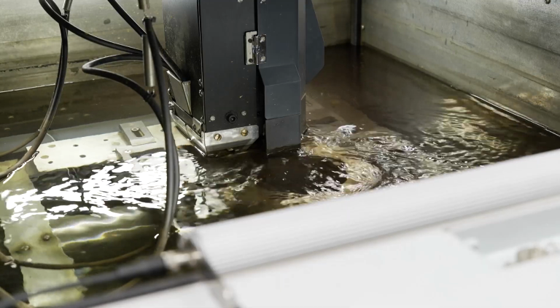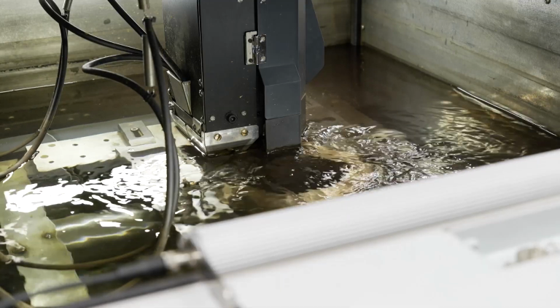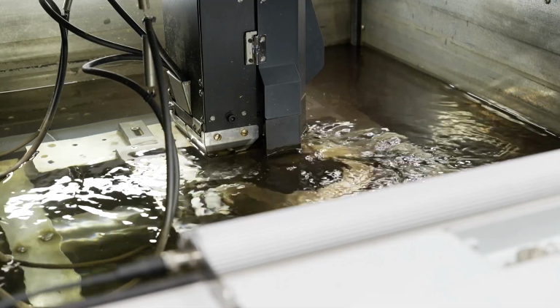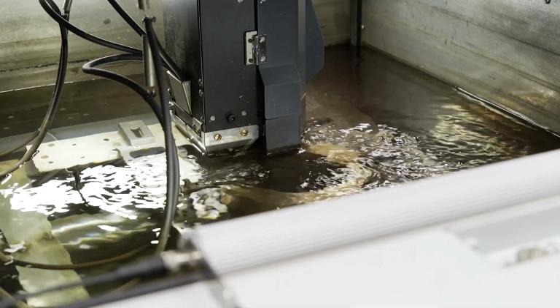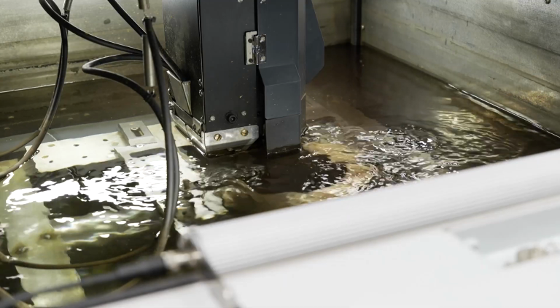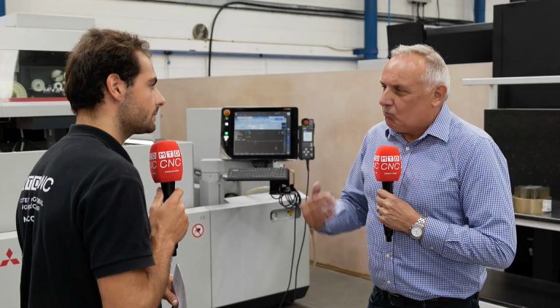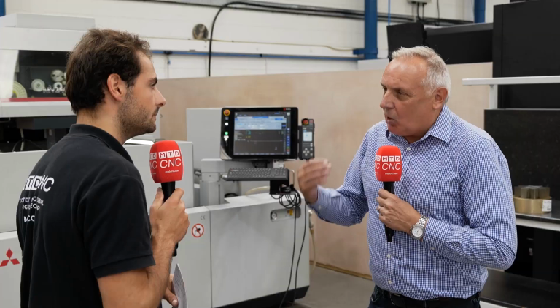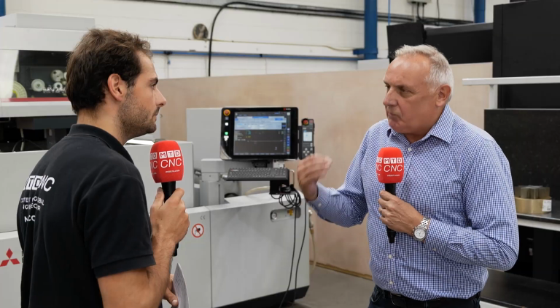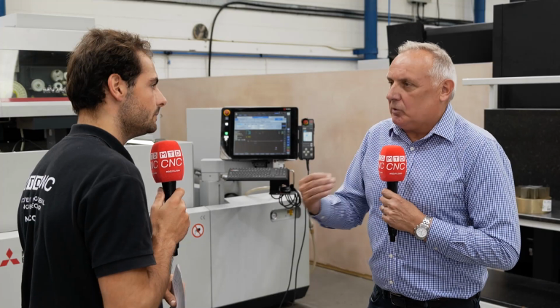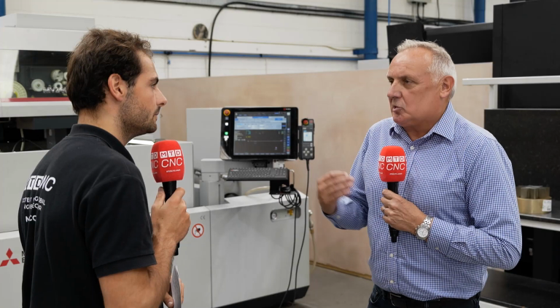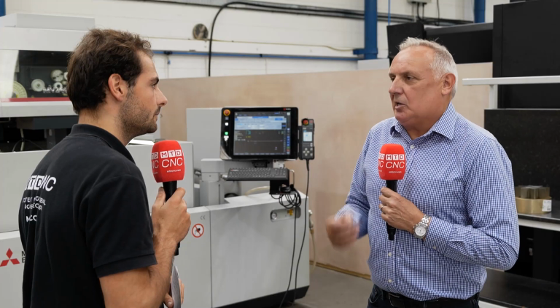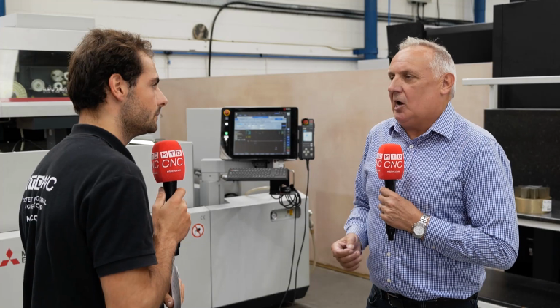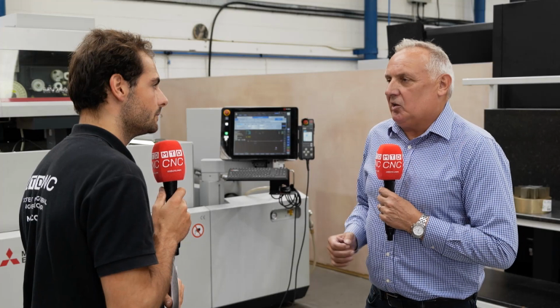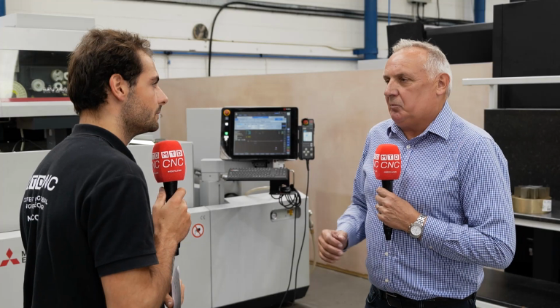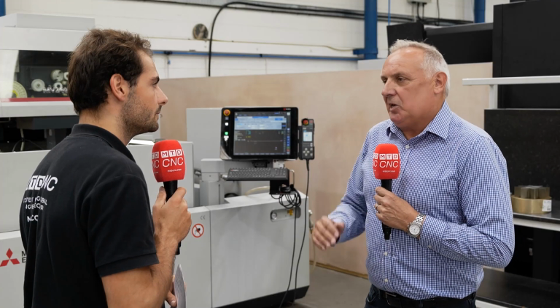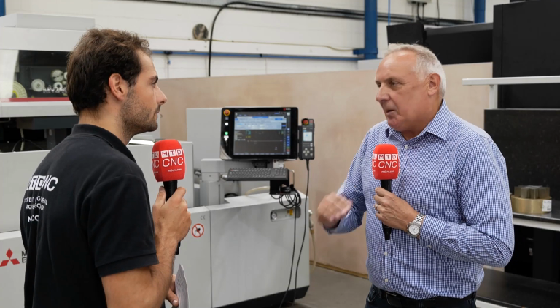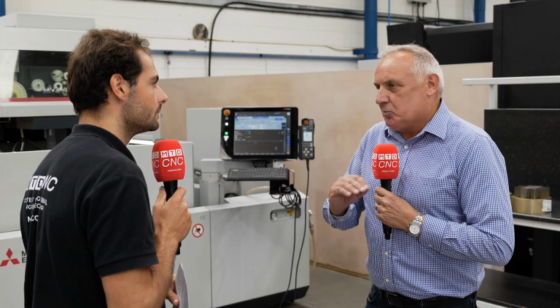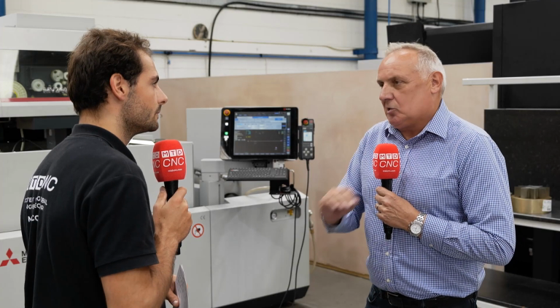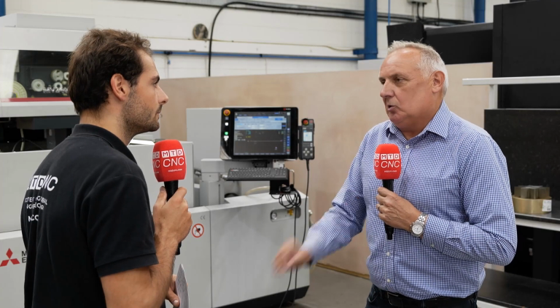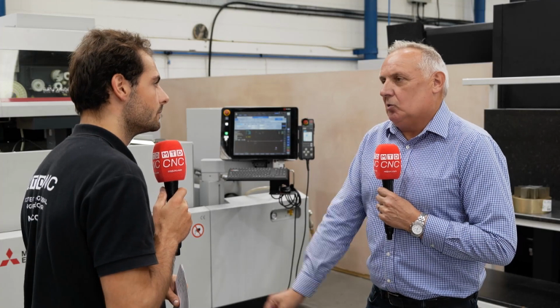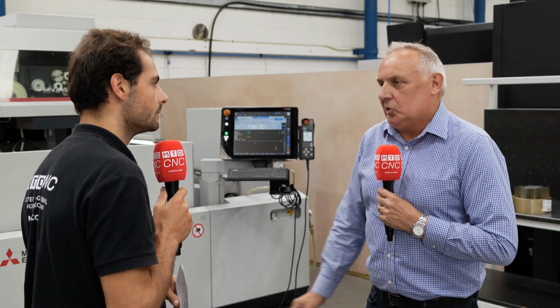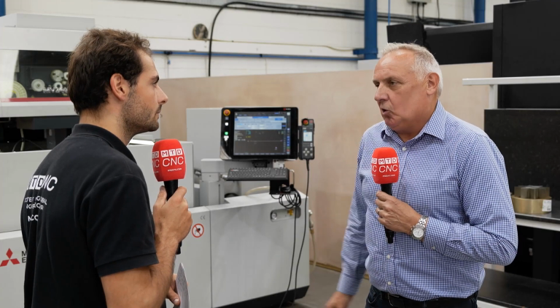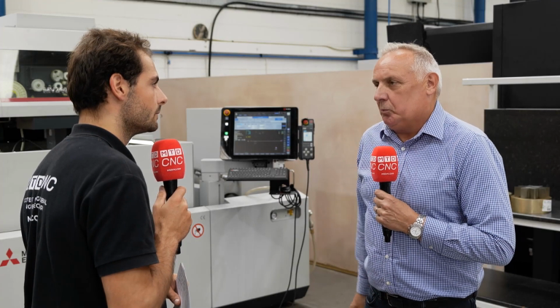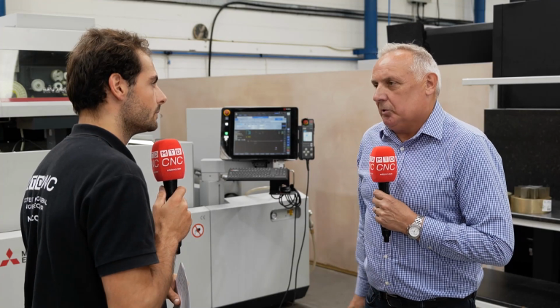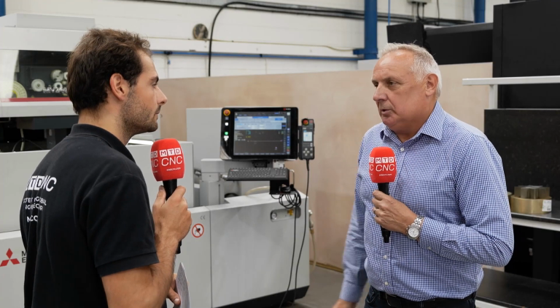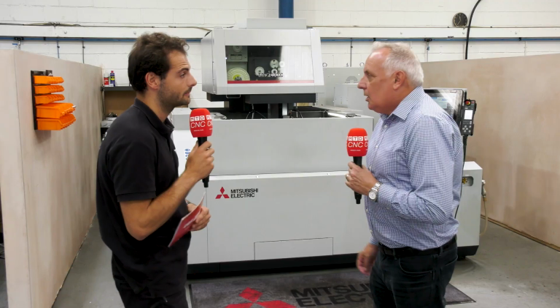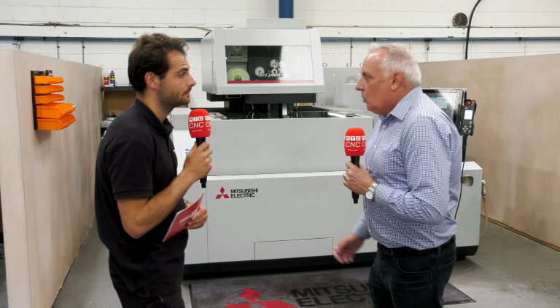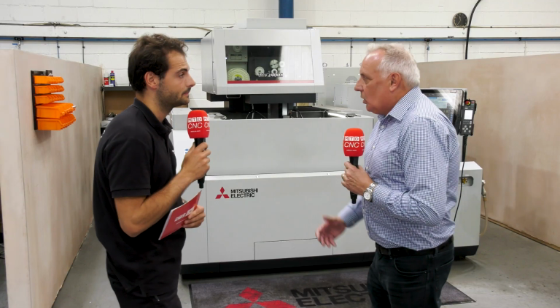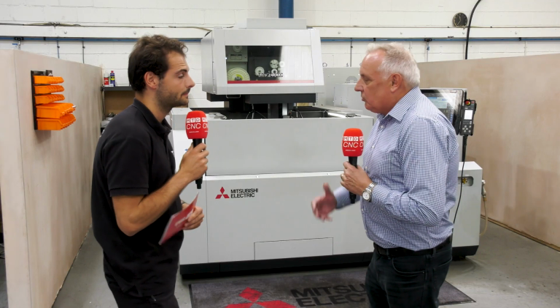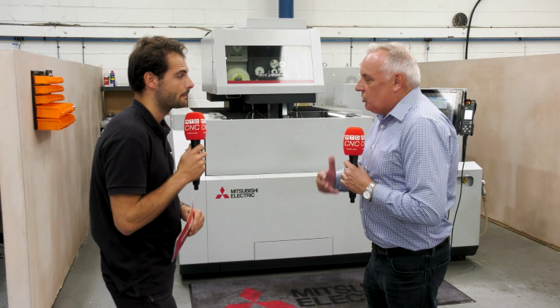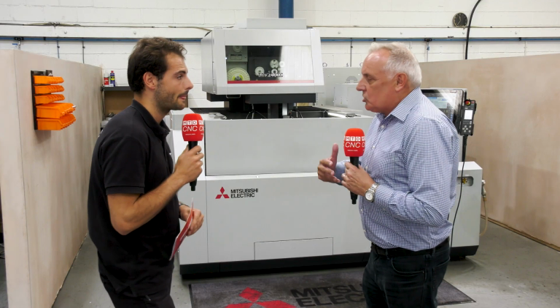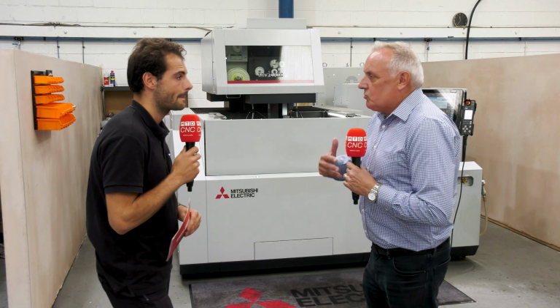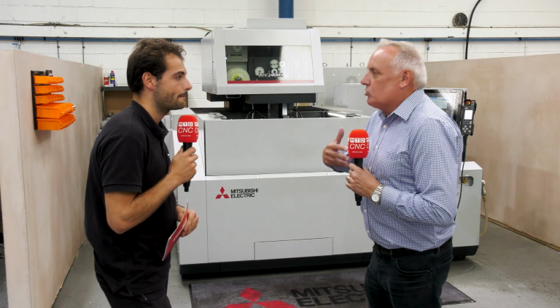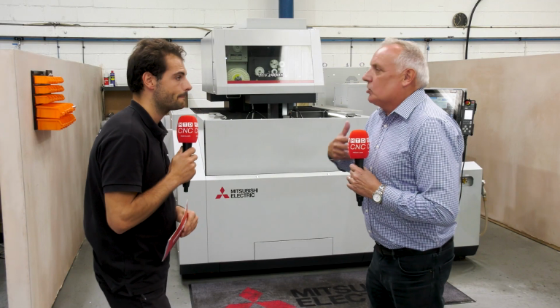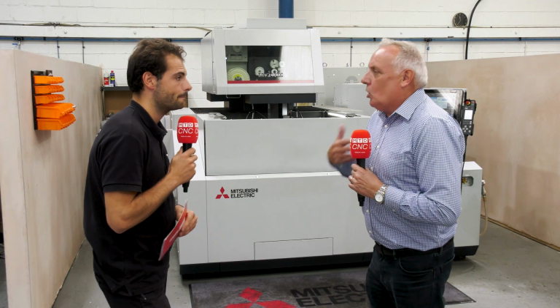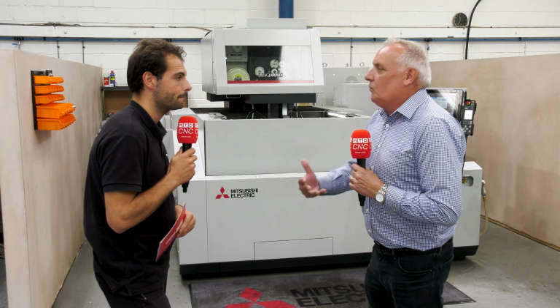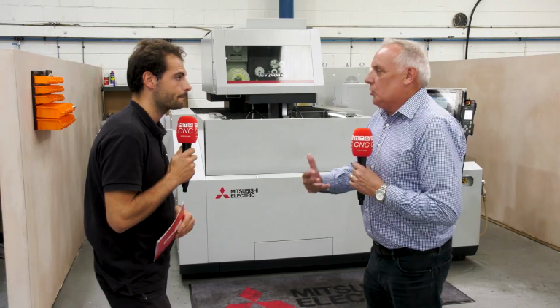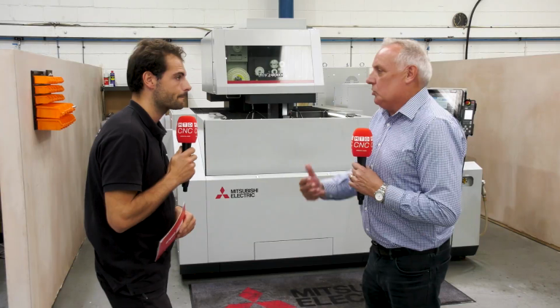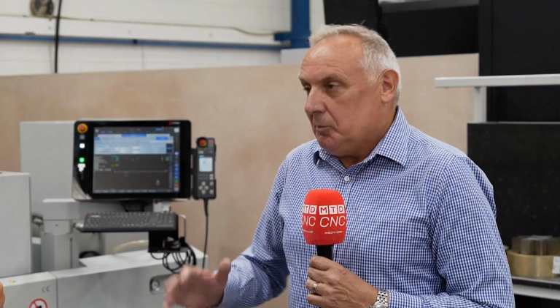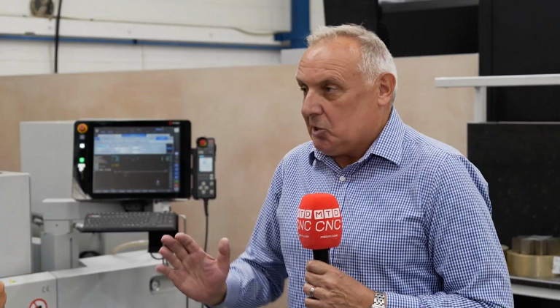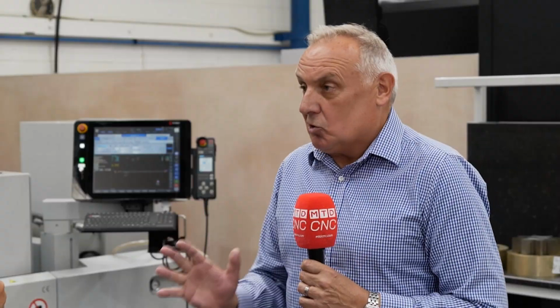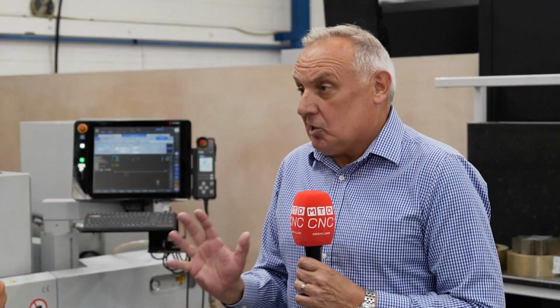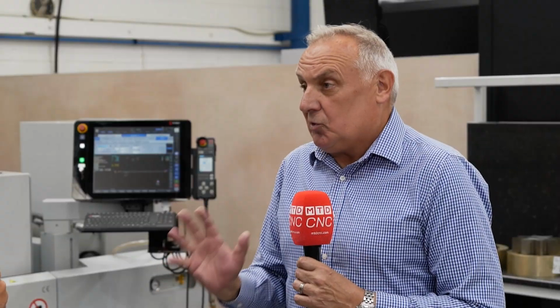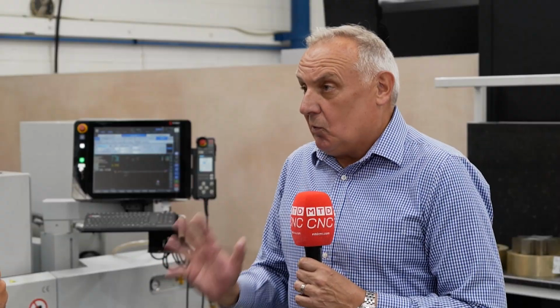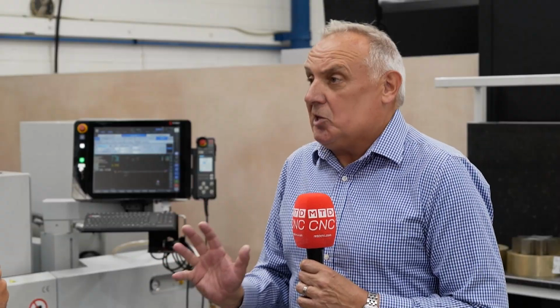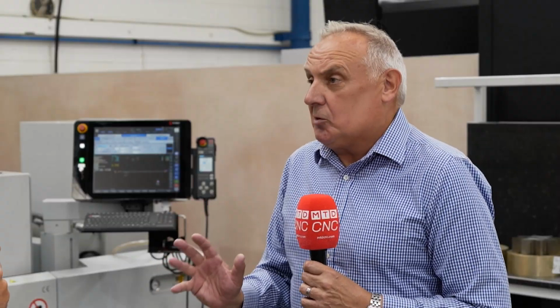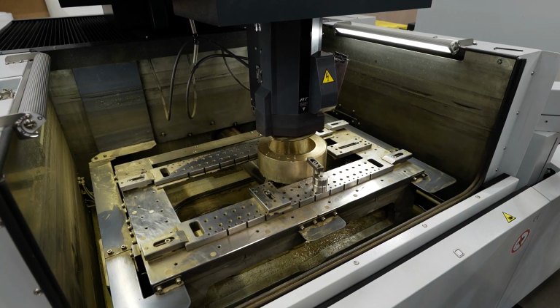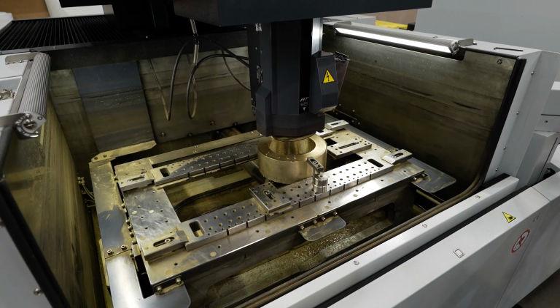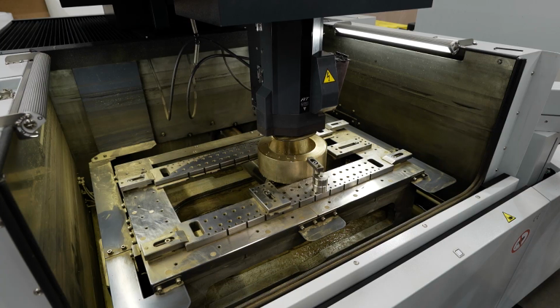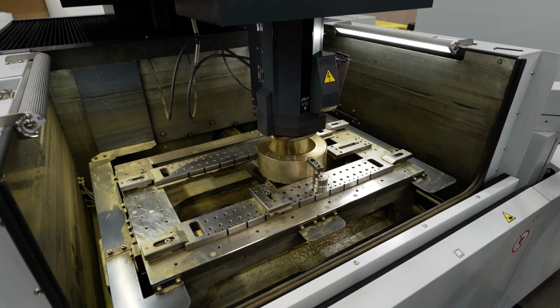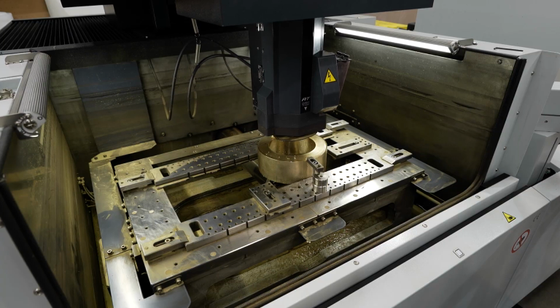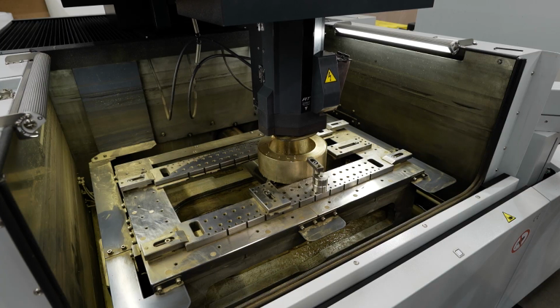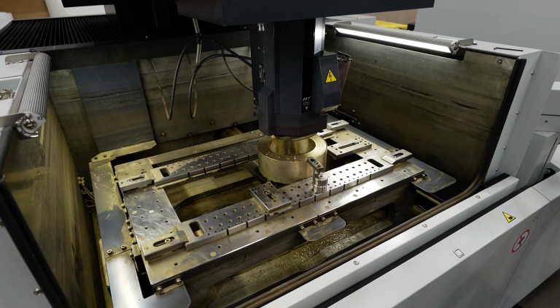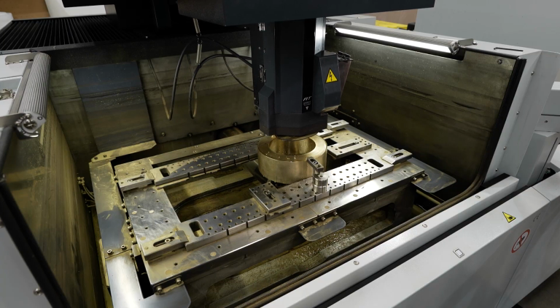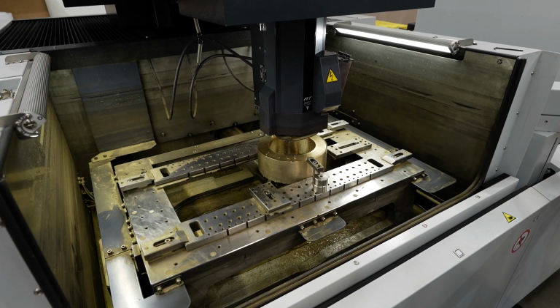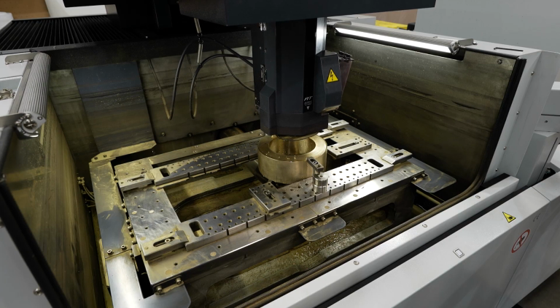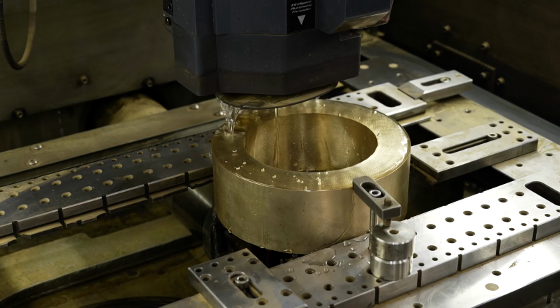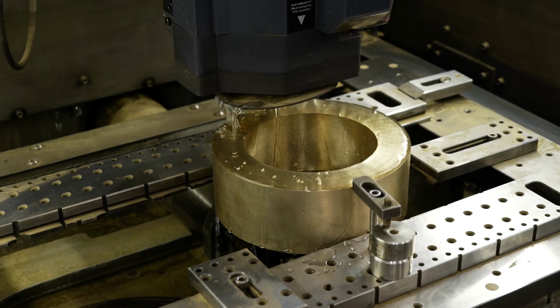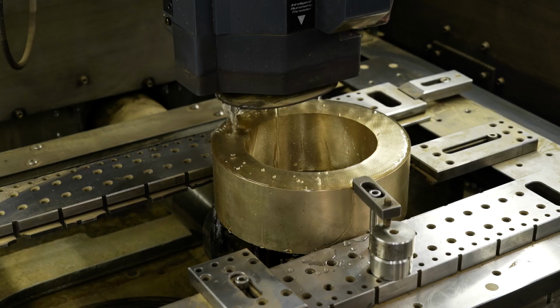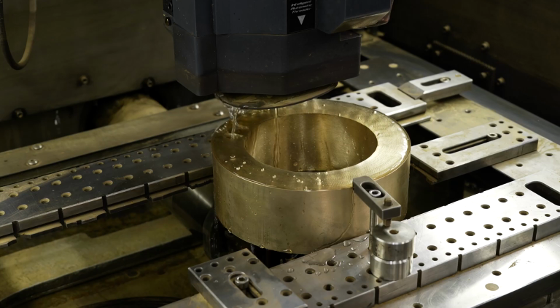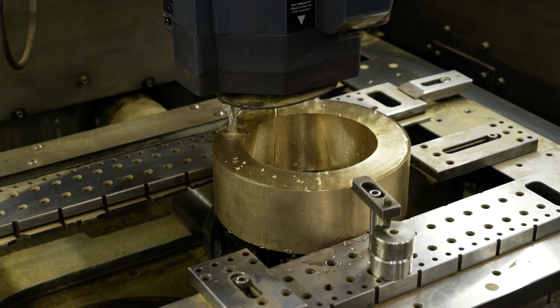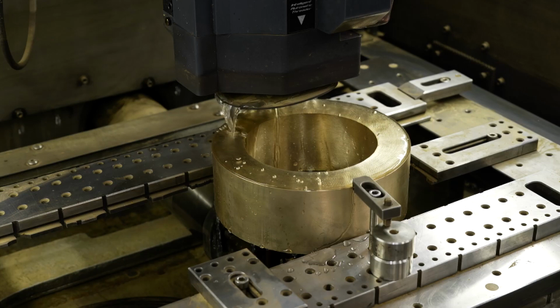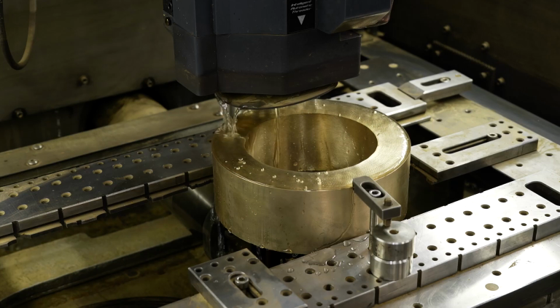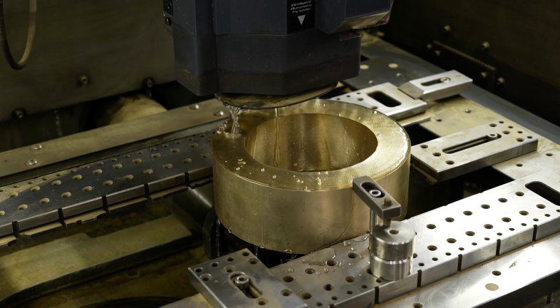ETG, right from the start, they've been absolutely open, and that just gives us the confidence — because if there is a problem, they immediately respond.